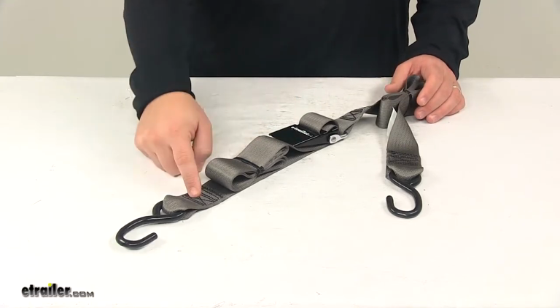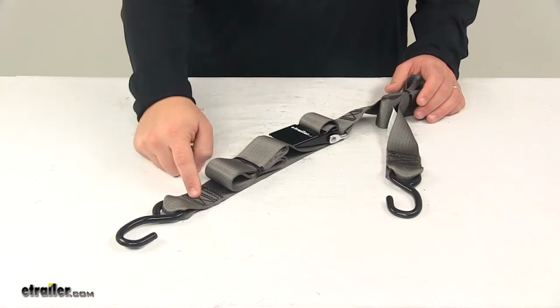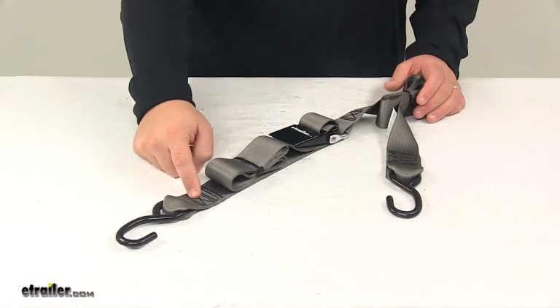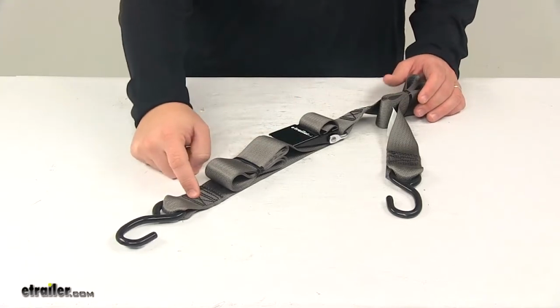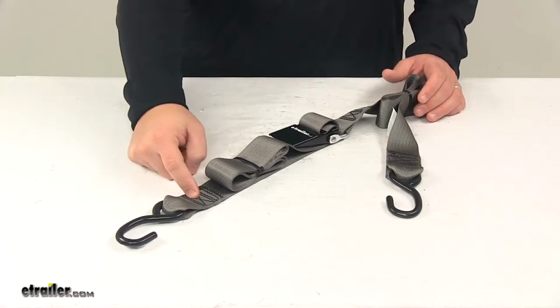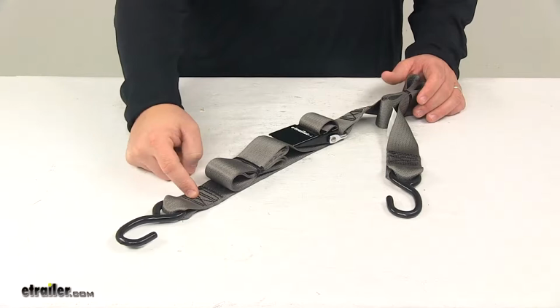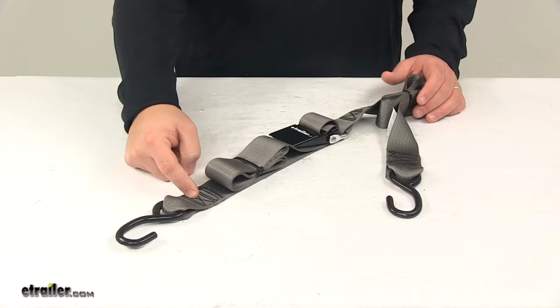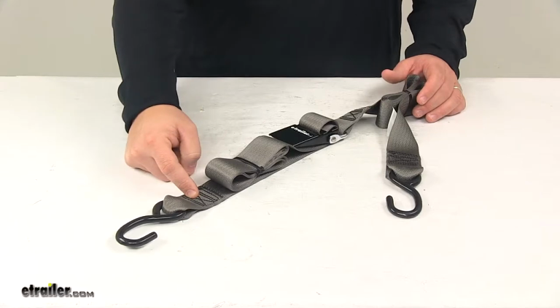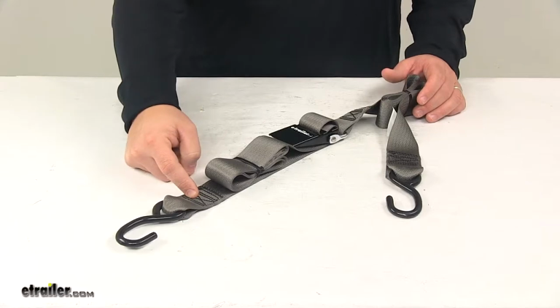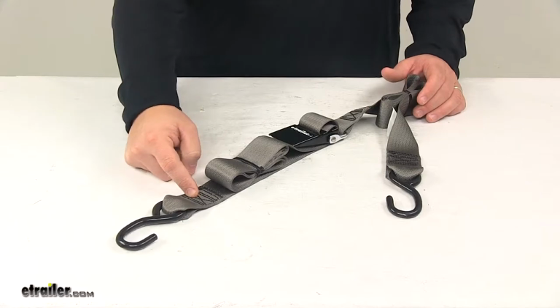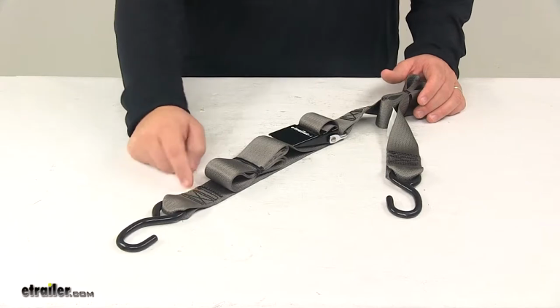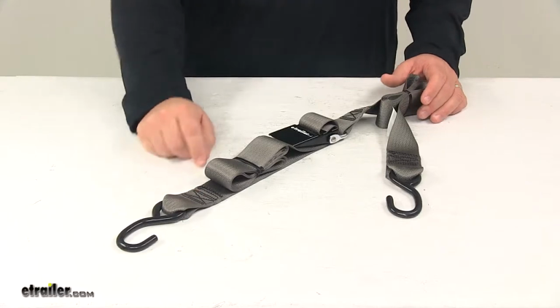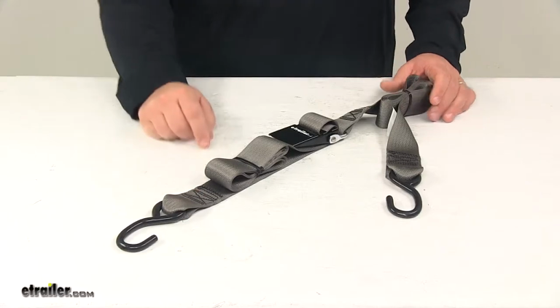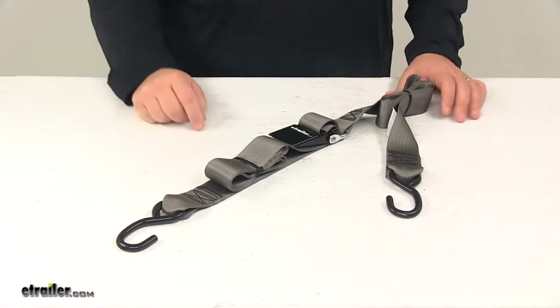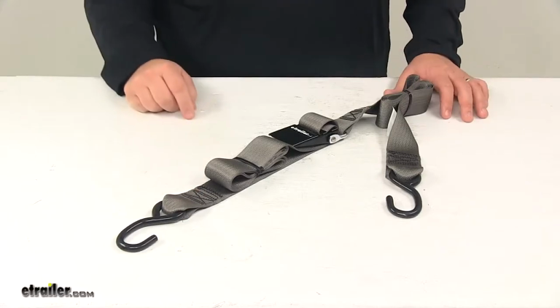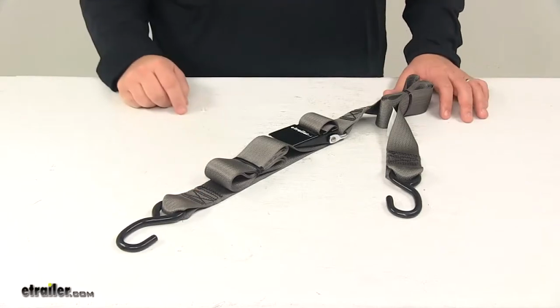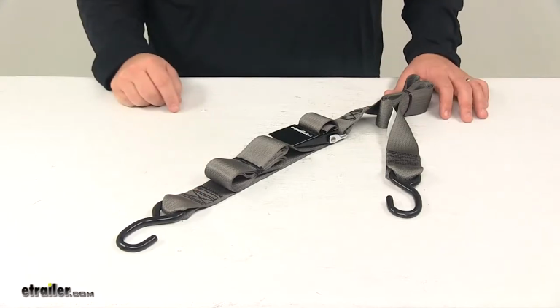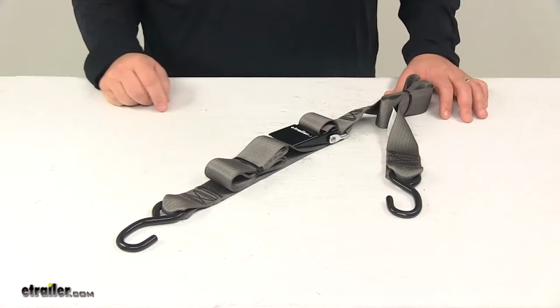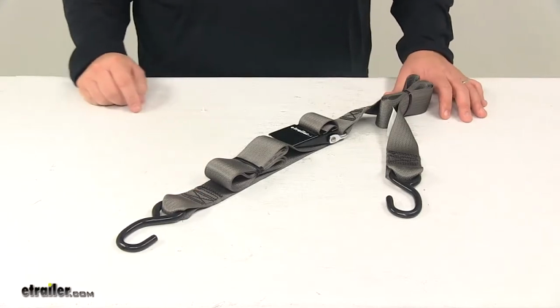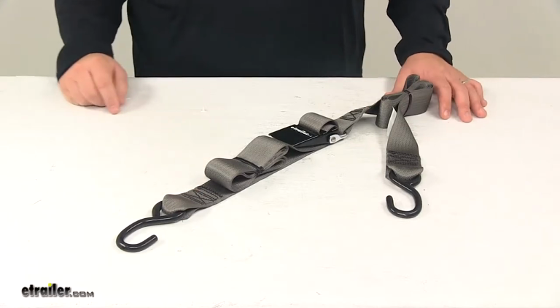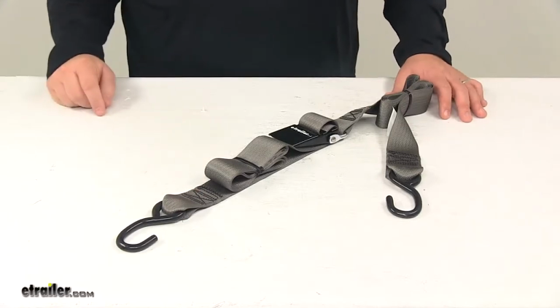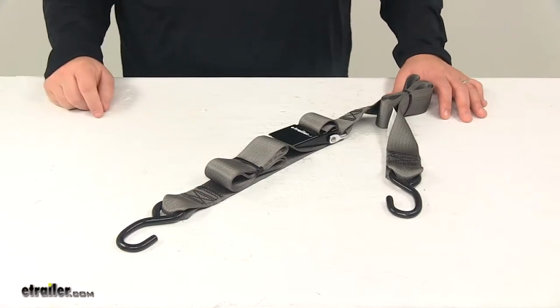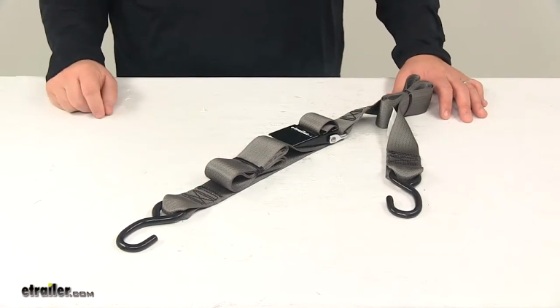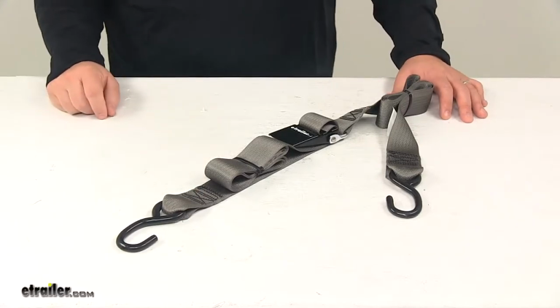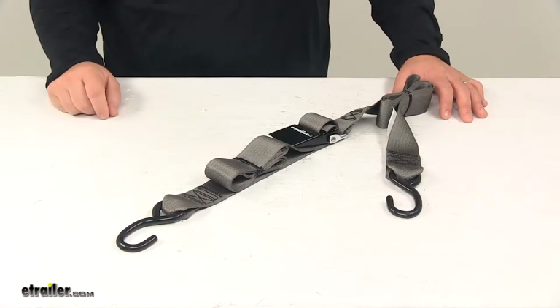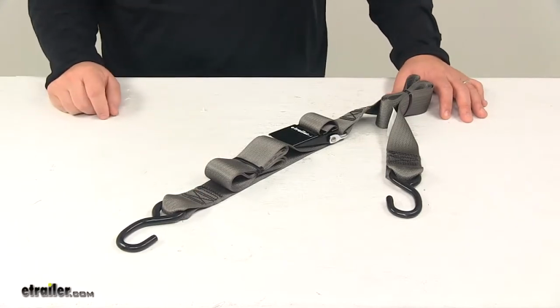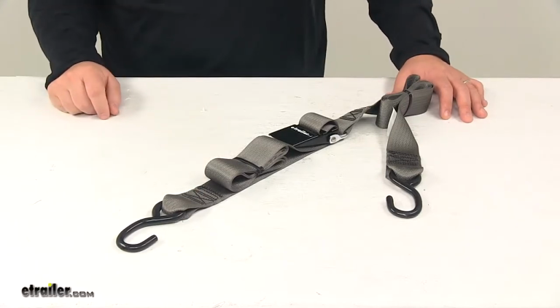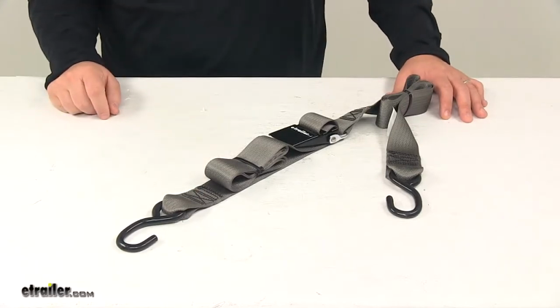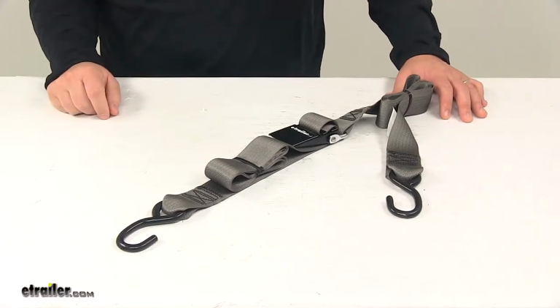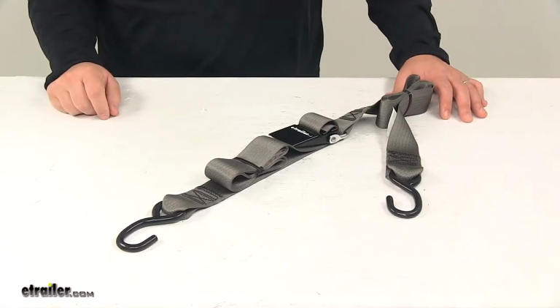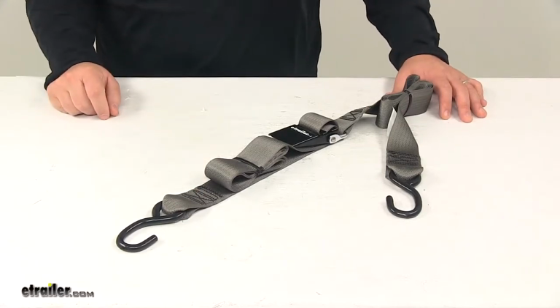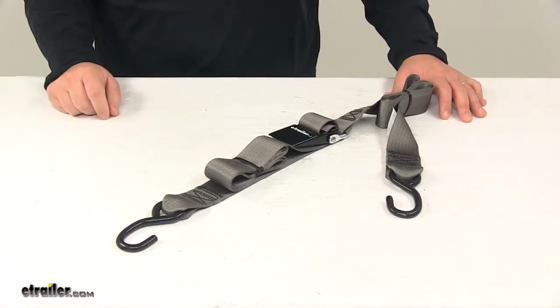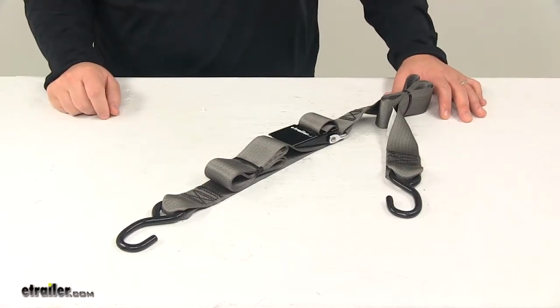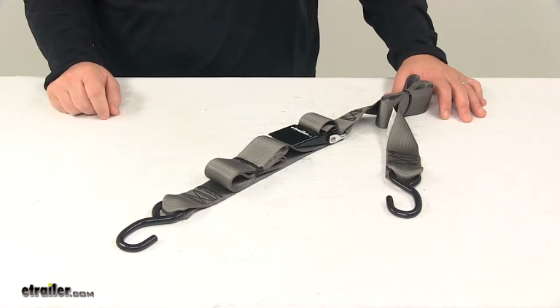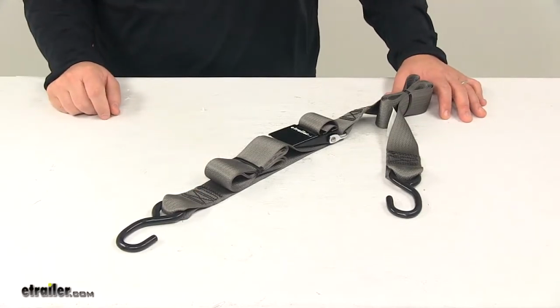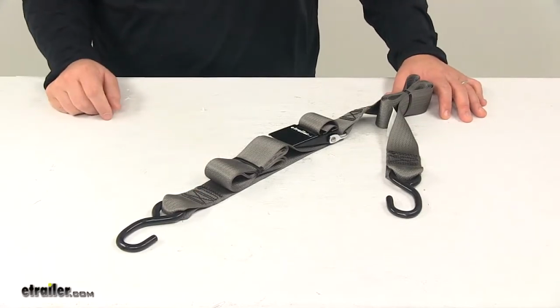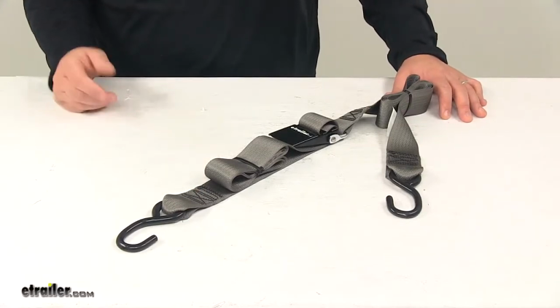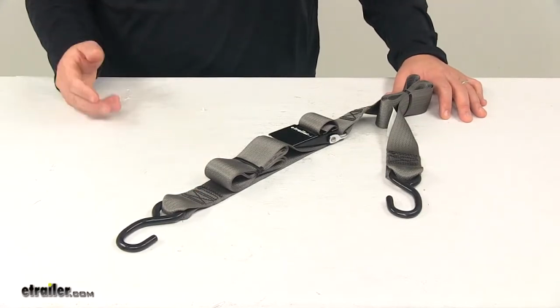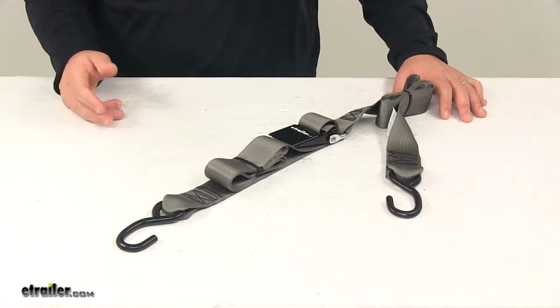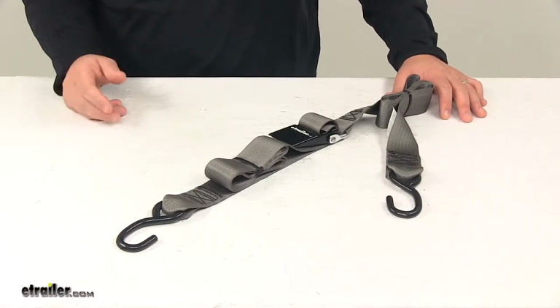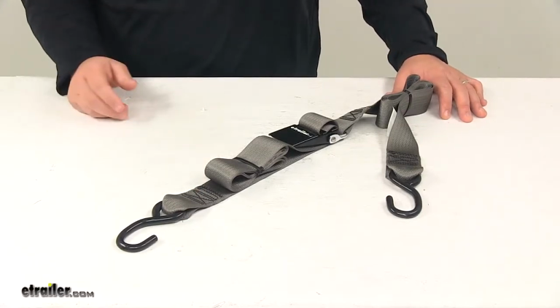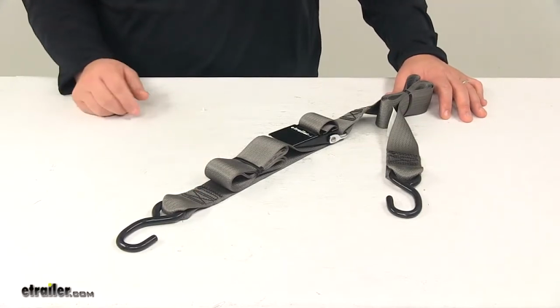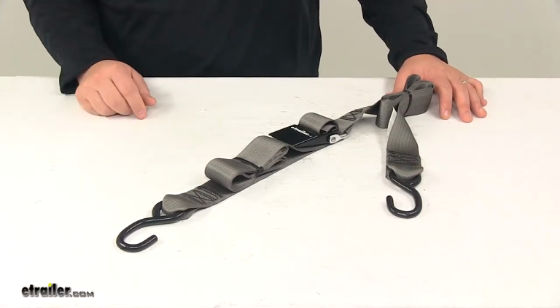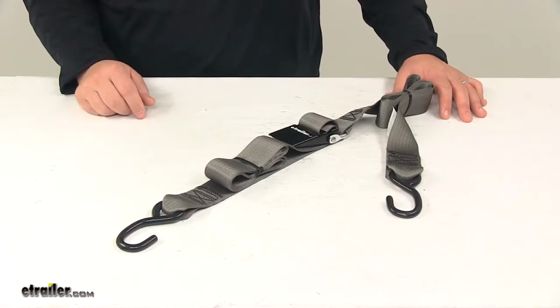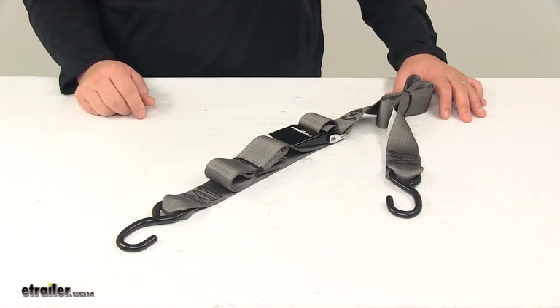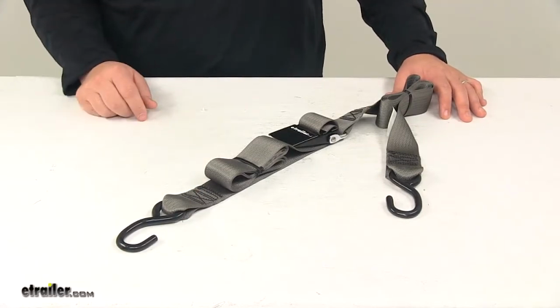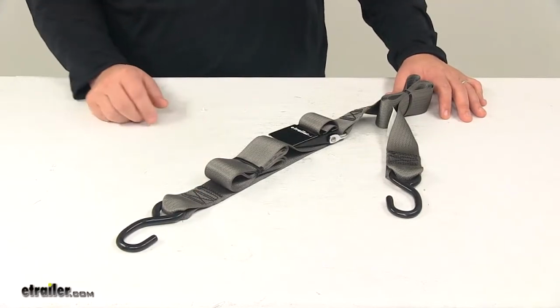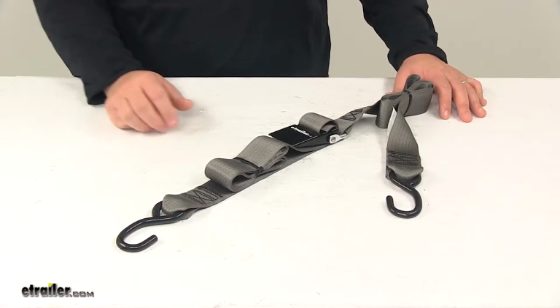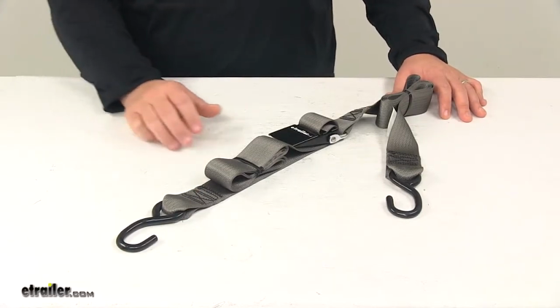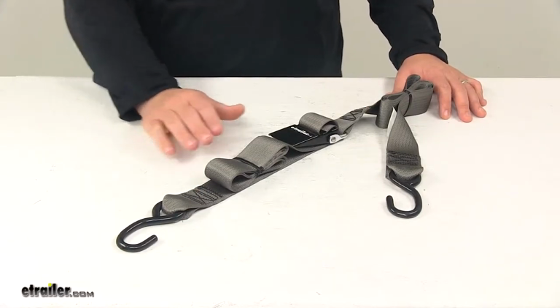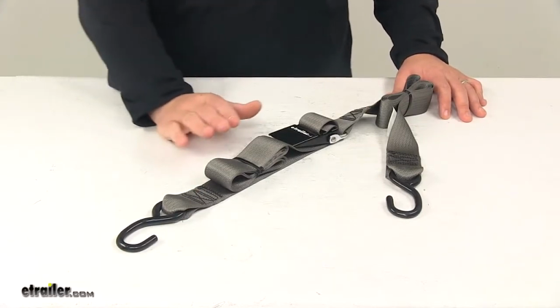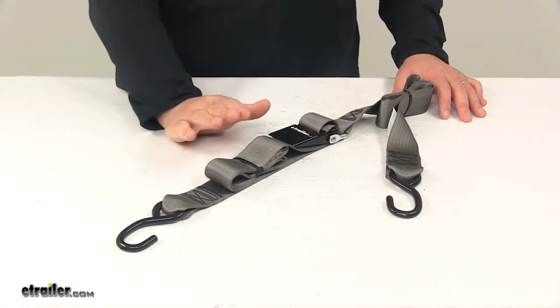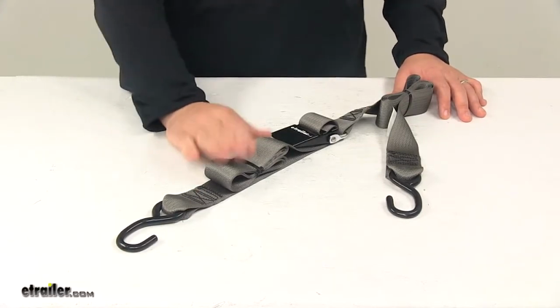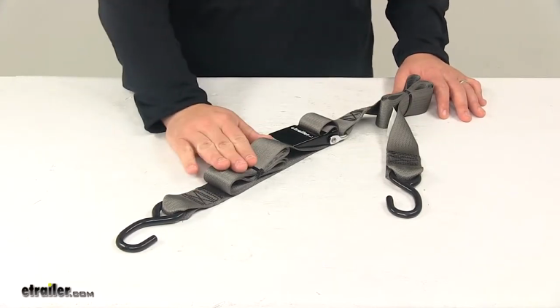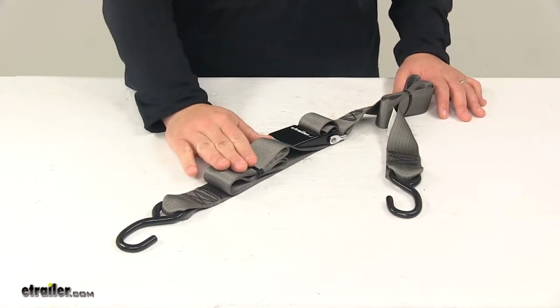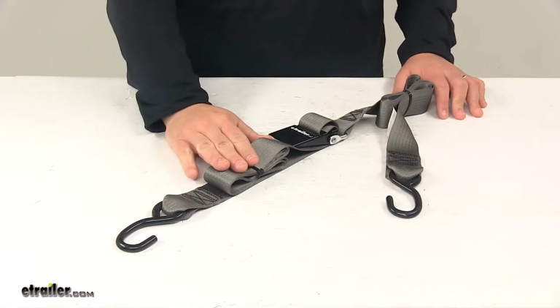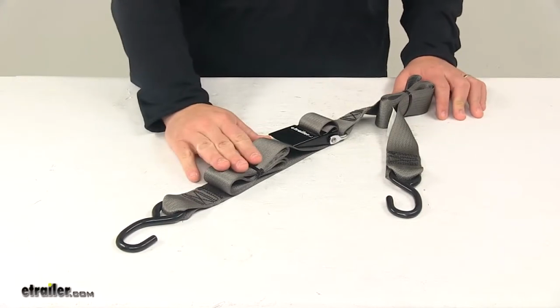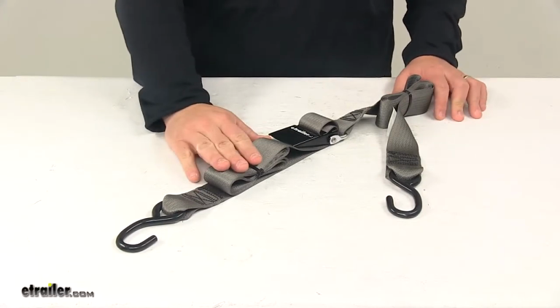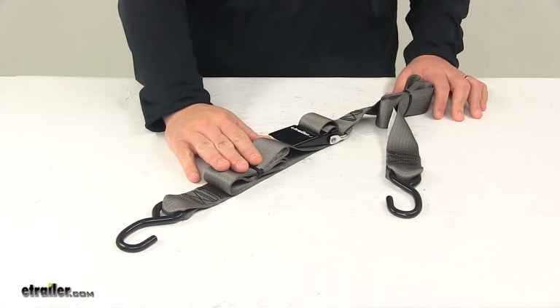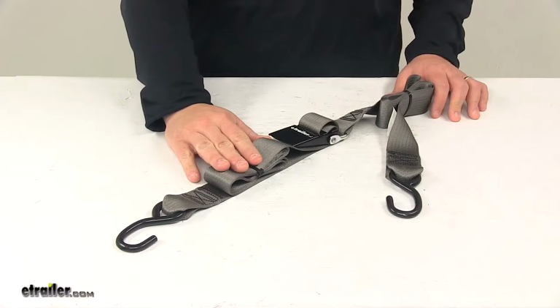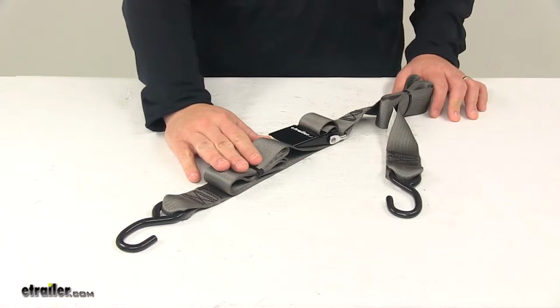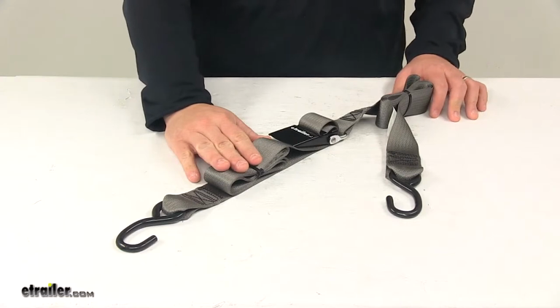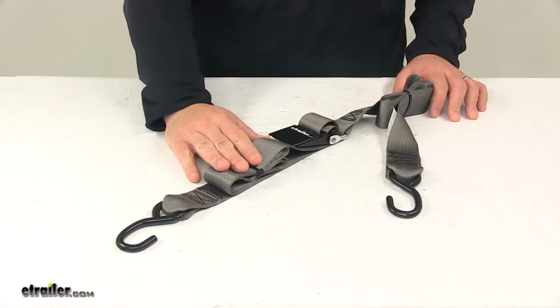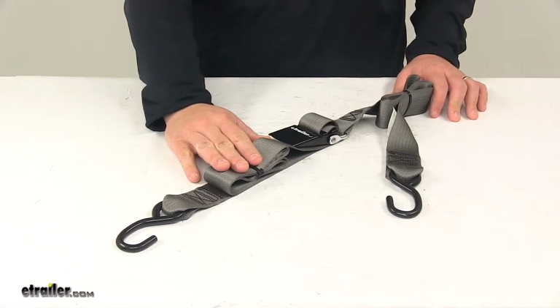The strap itself is made from seat belt quality polyester. It's very strong and durable and, as you can see, it's gray in color.